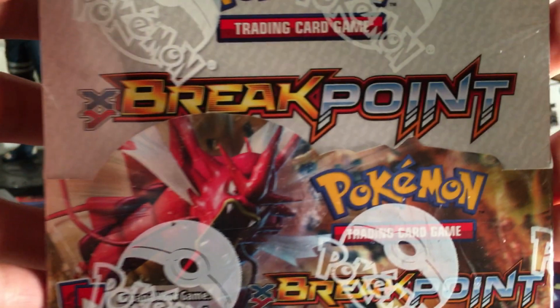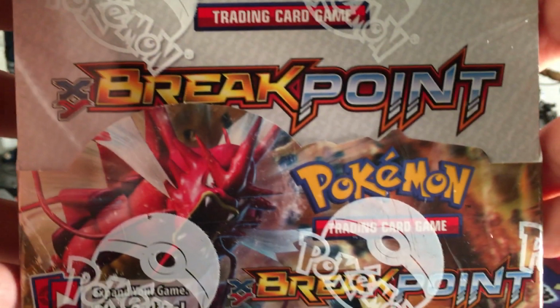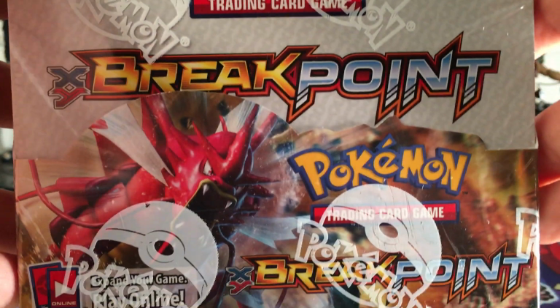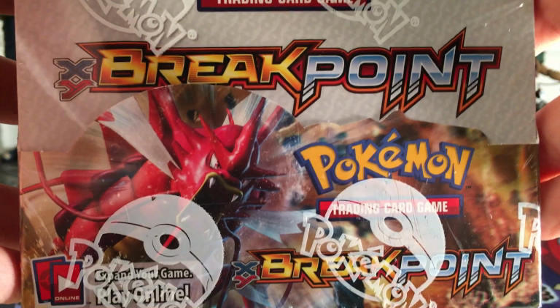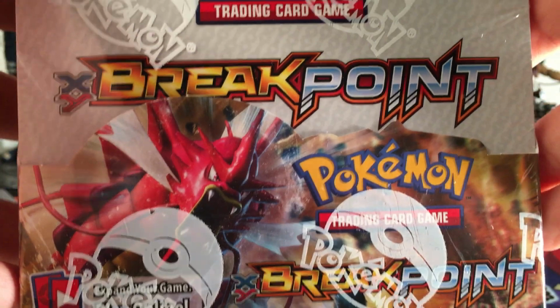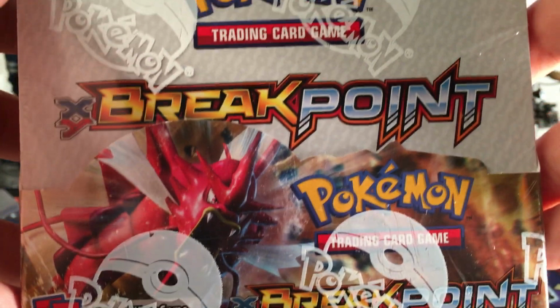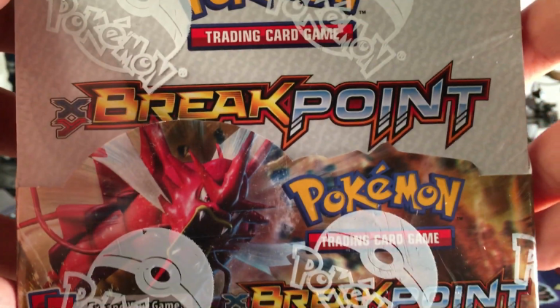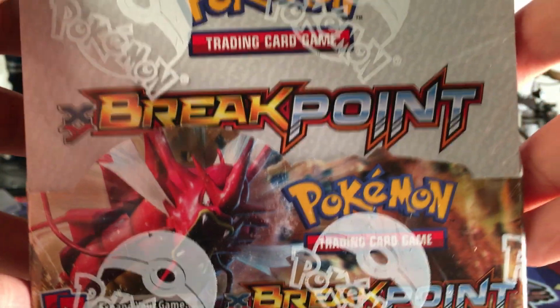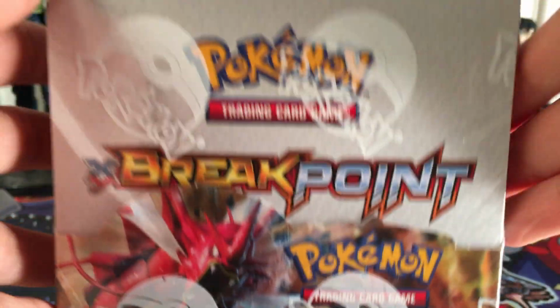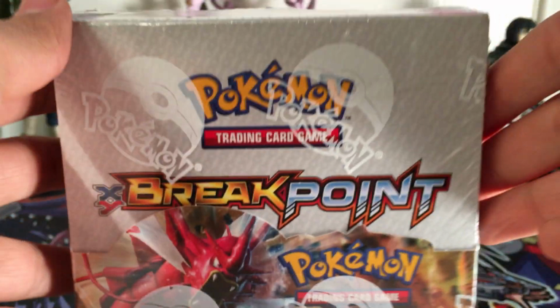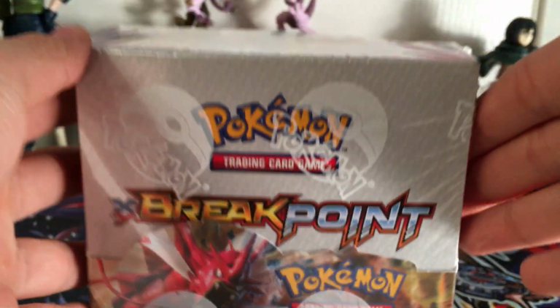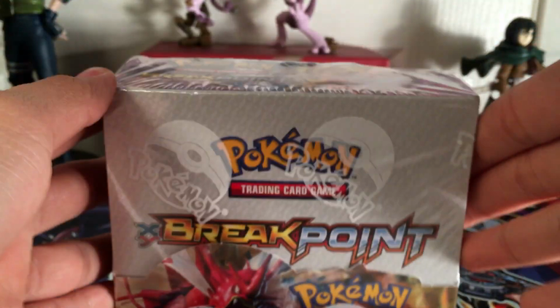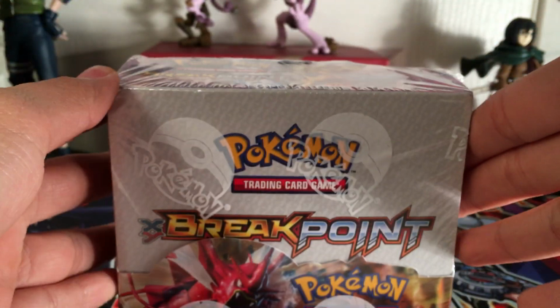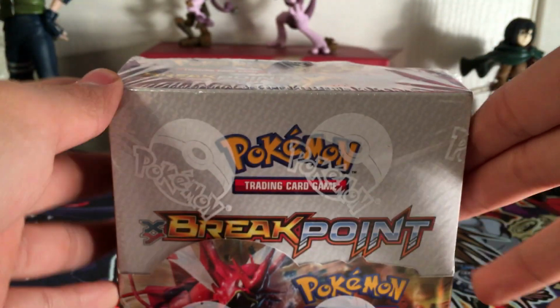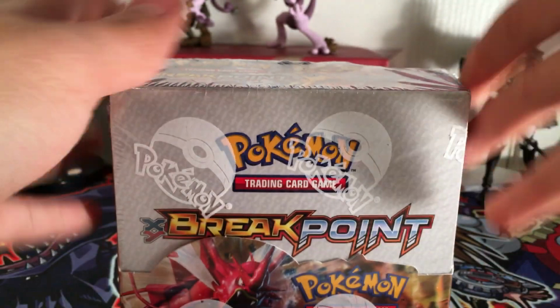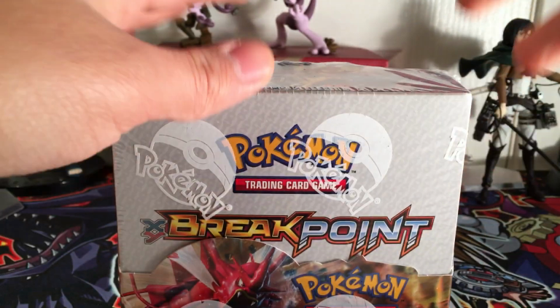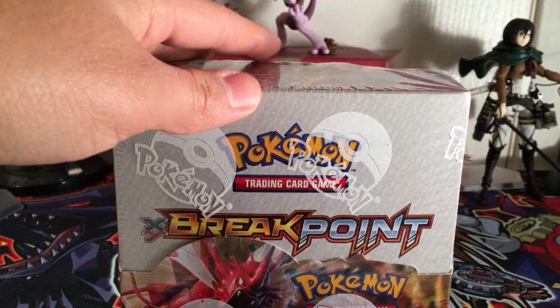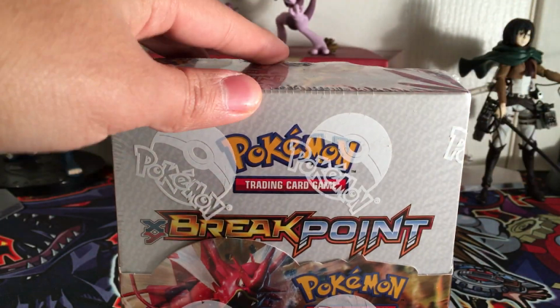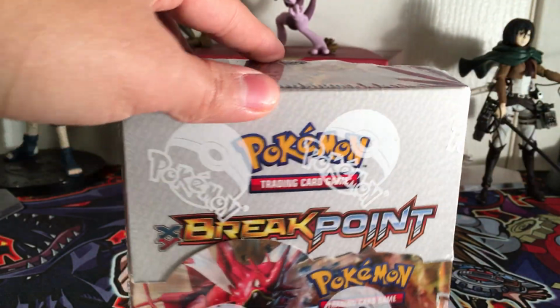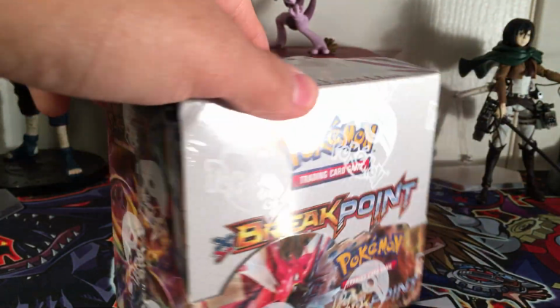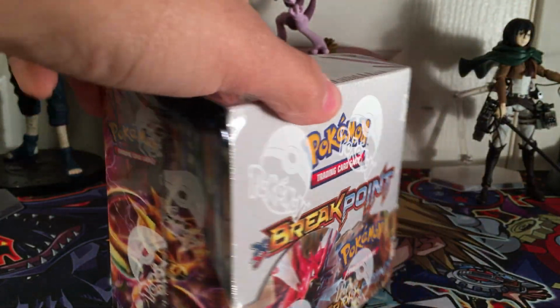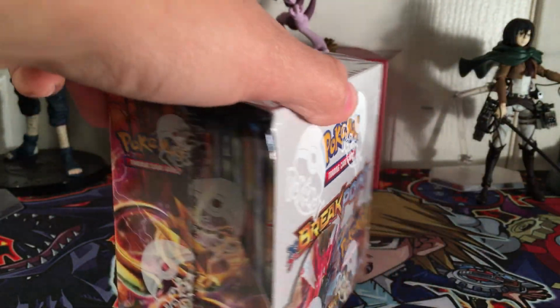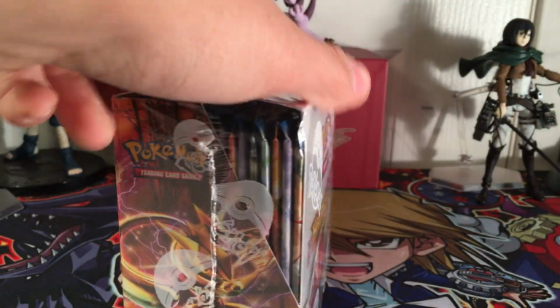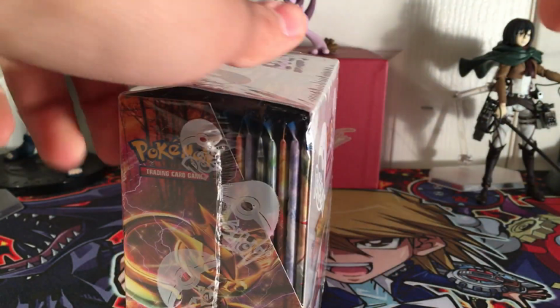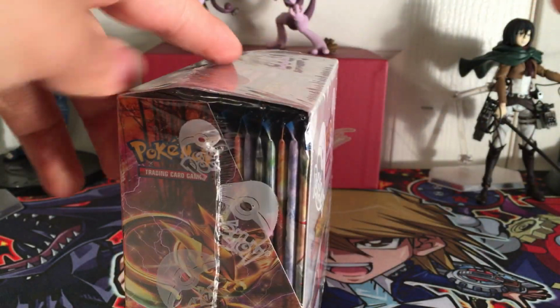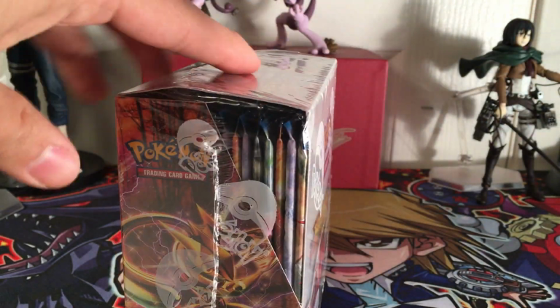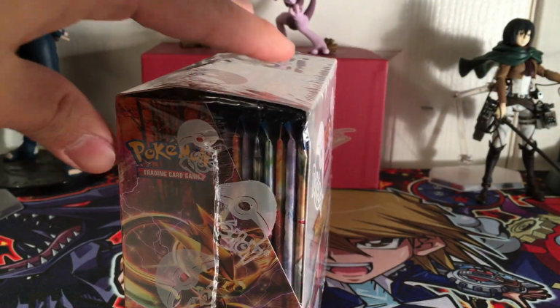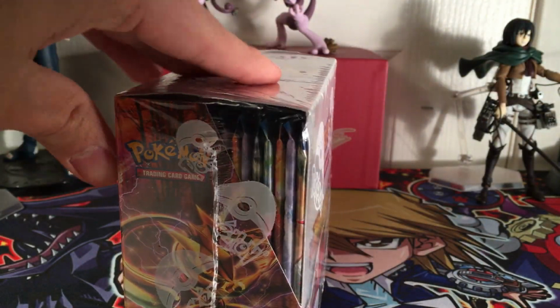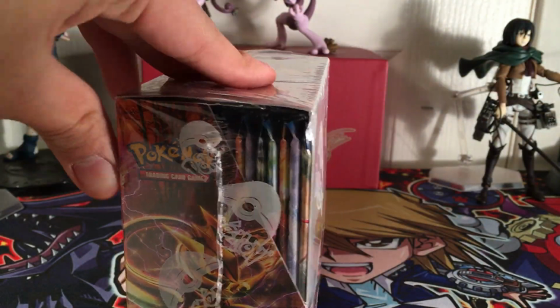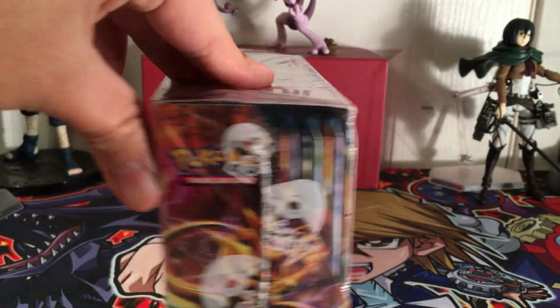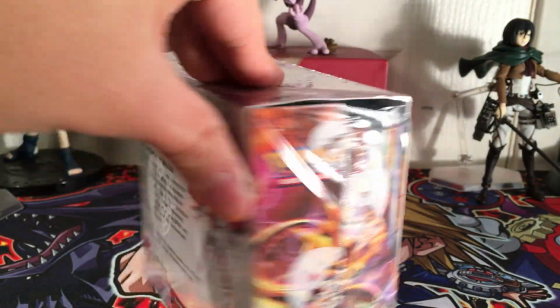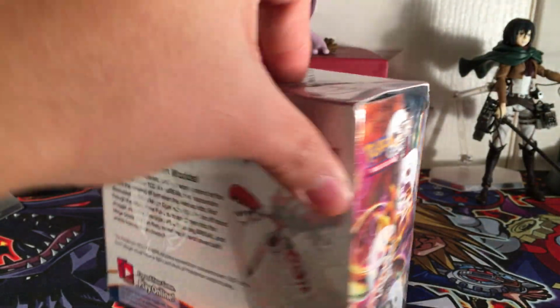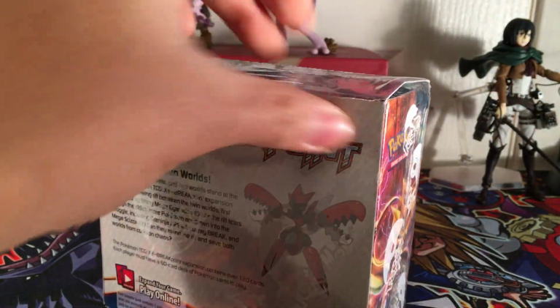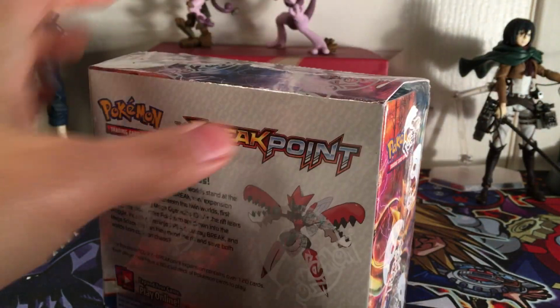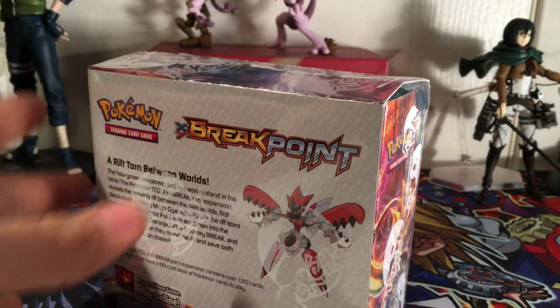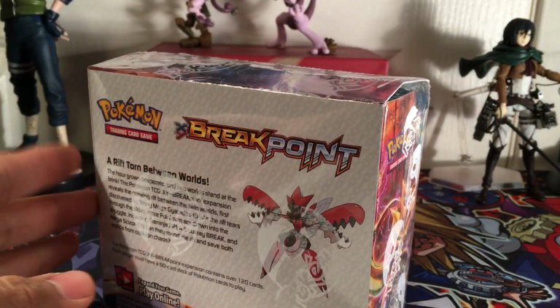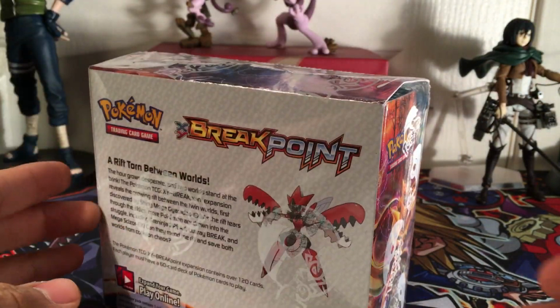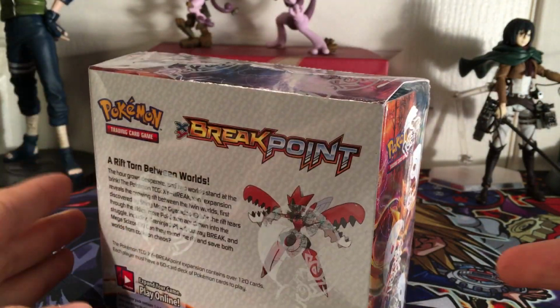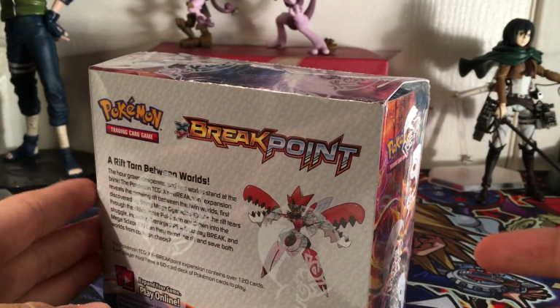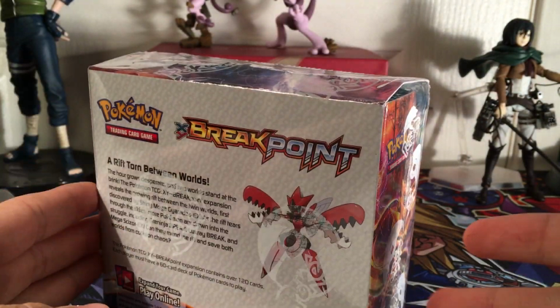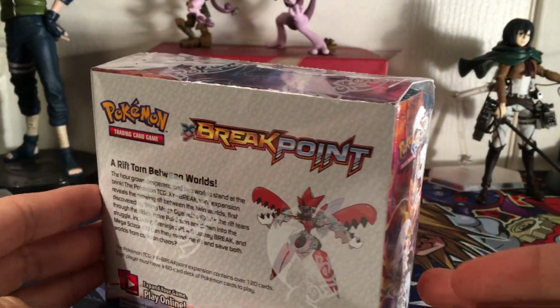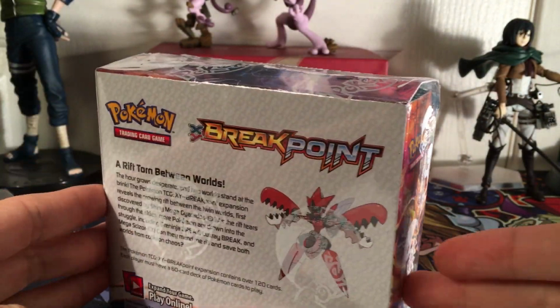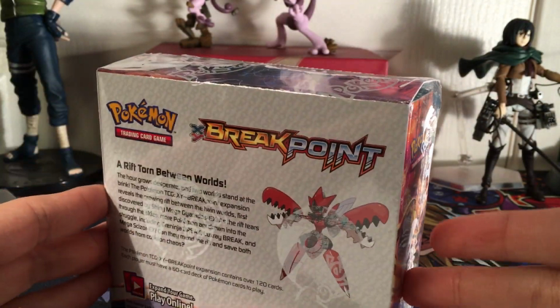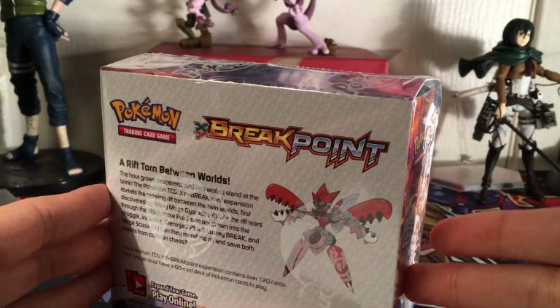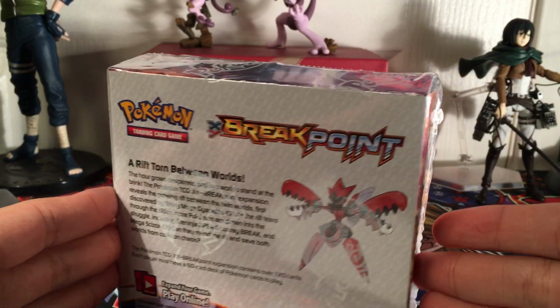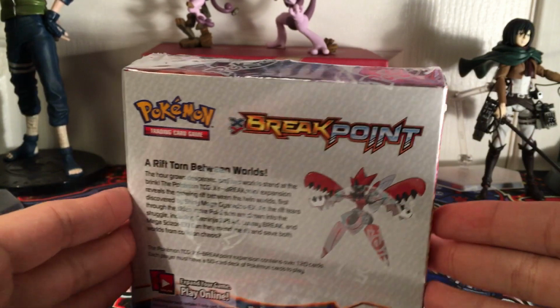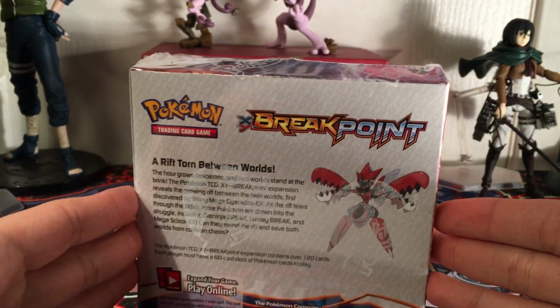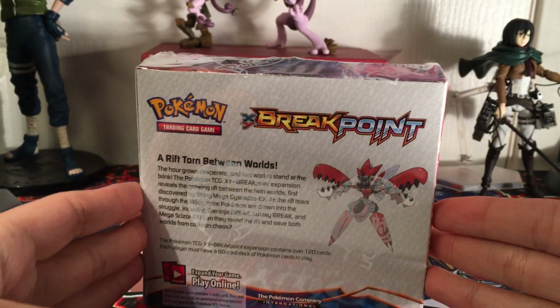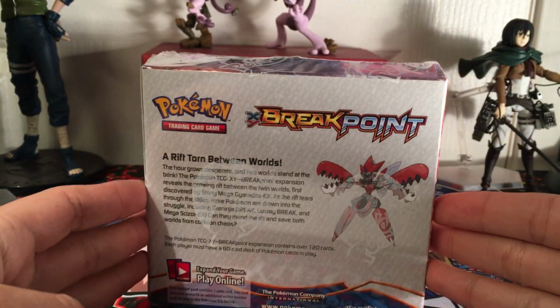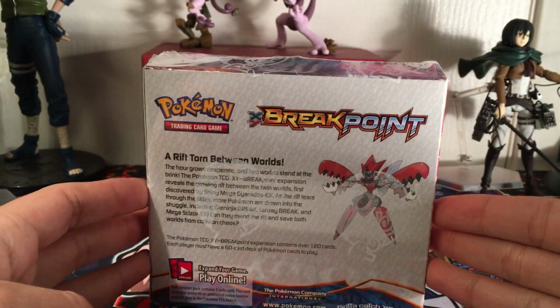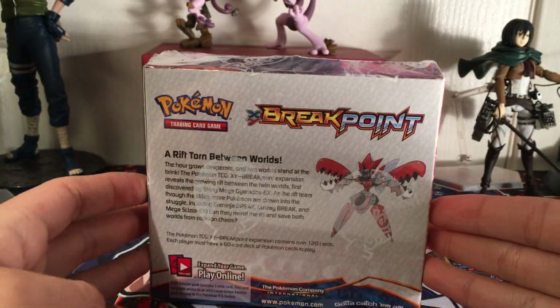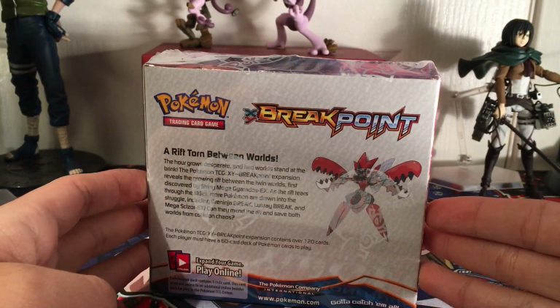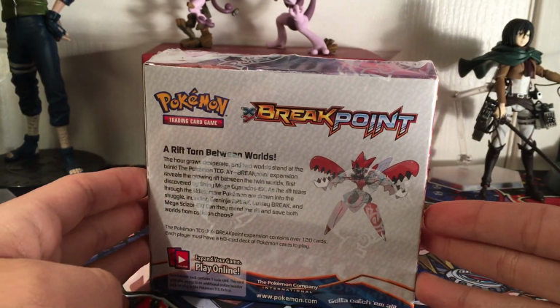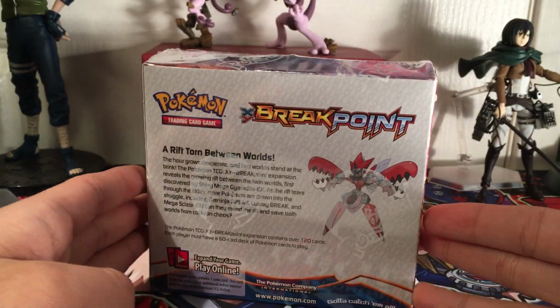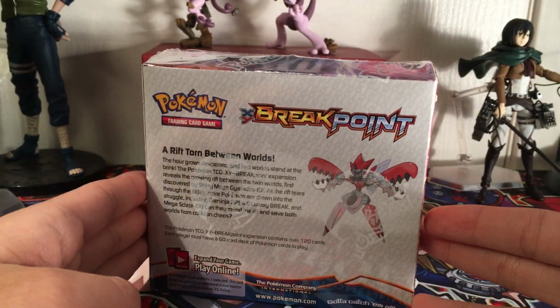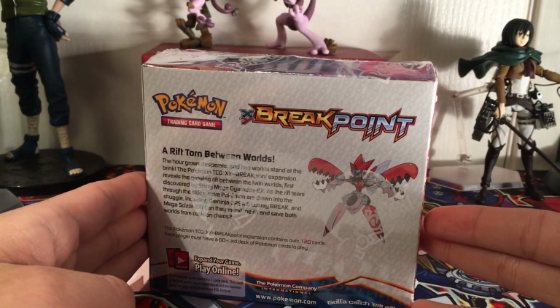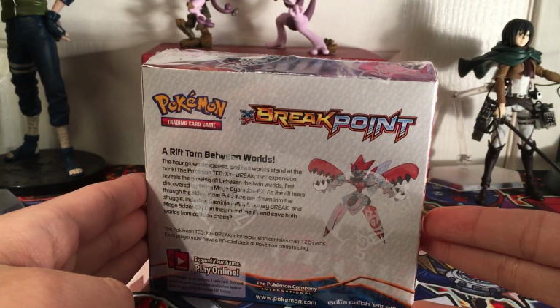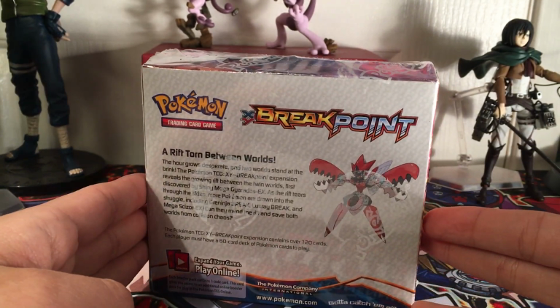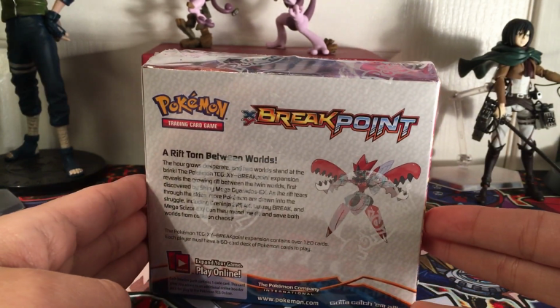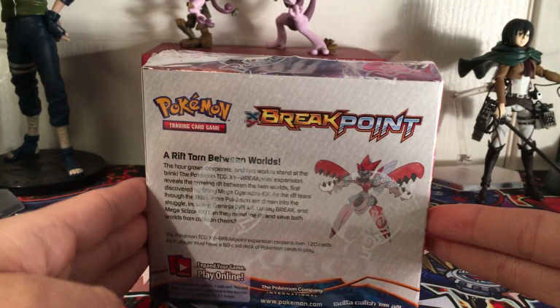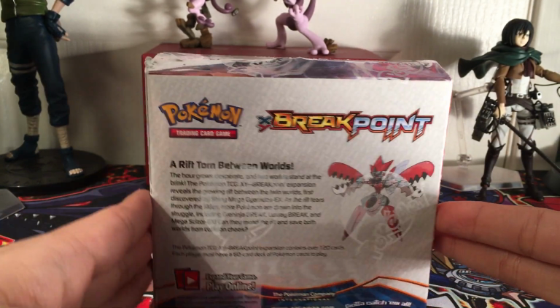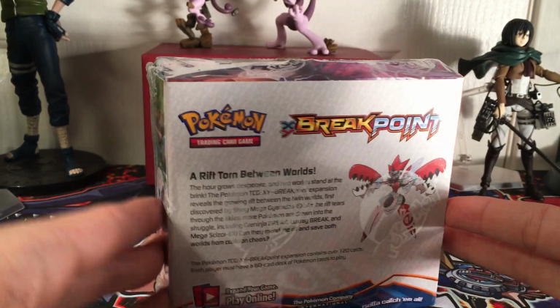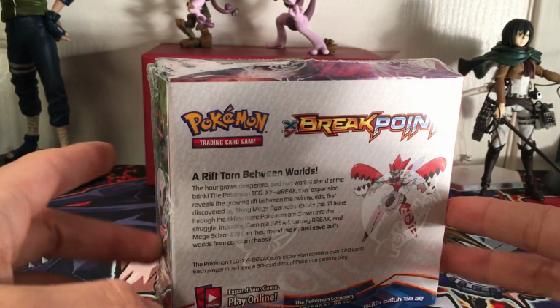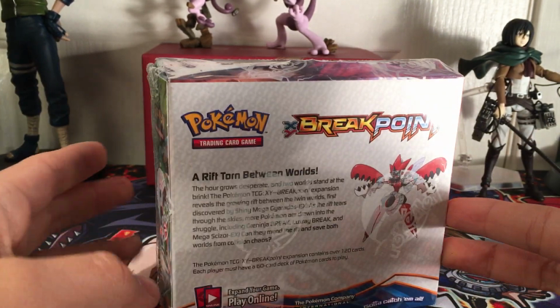Just look at it. With this box we get 36 packs of Breakpoint, 10 cards in each pack.